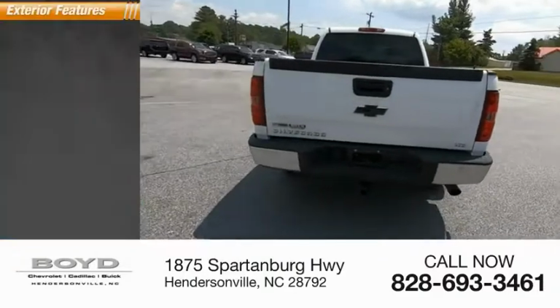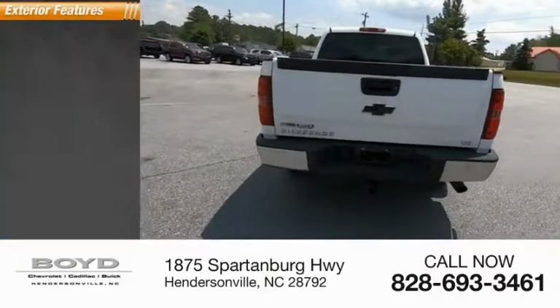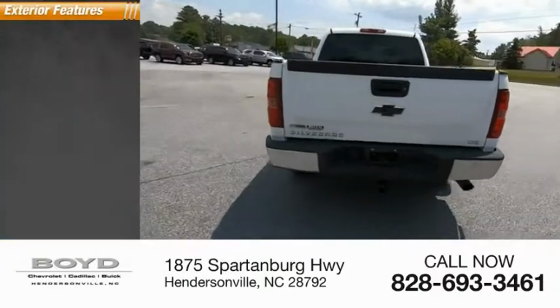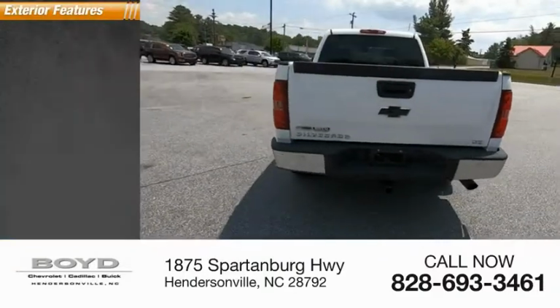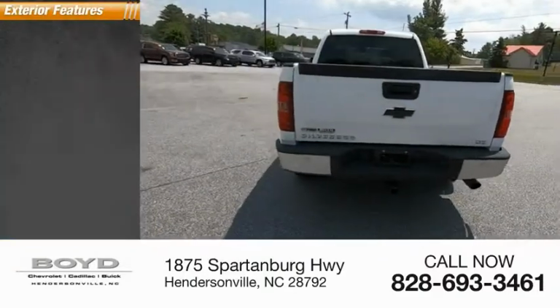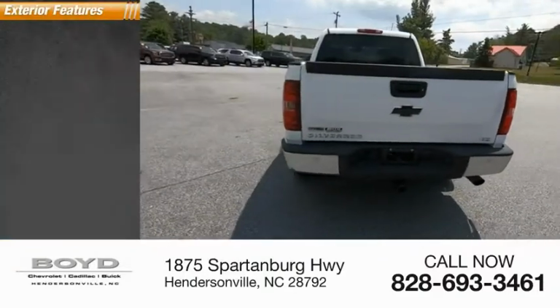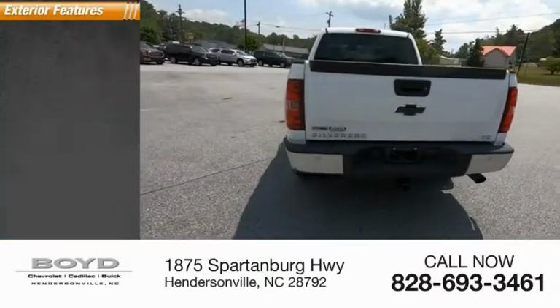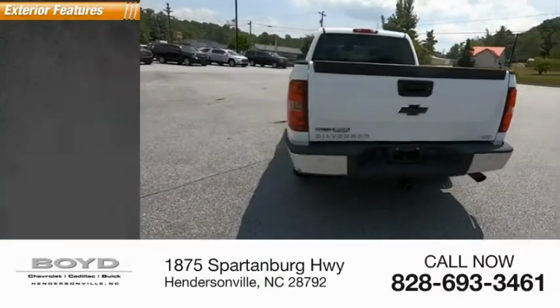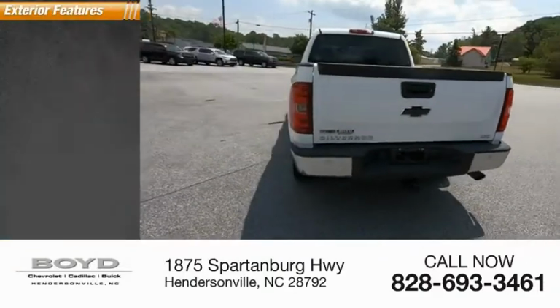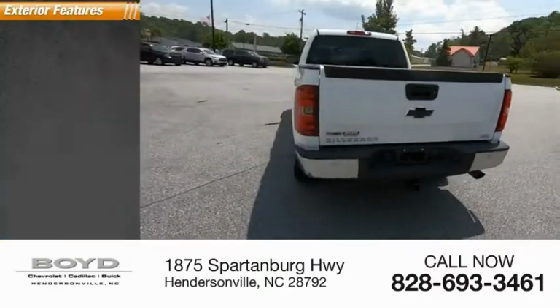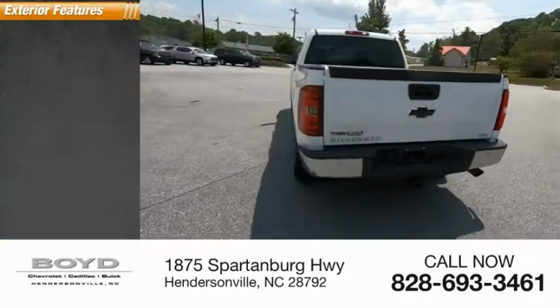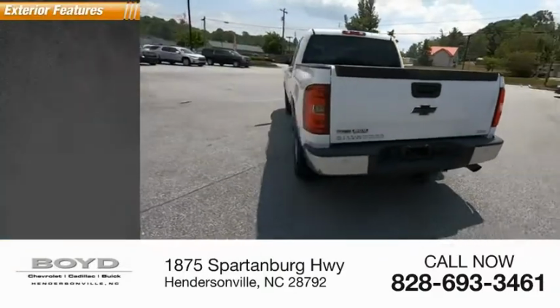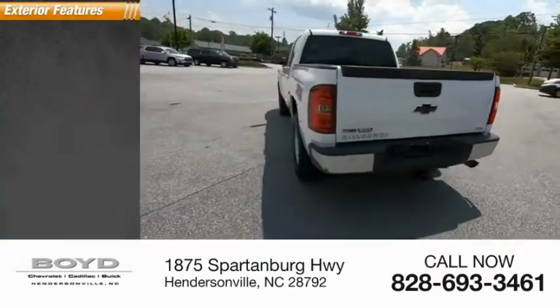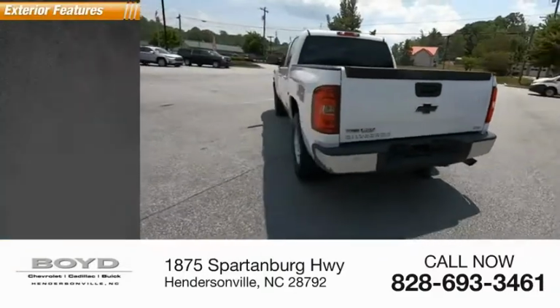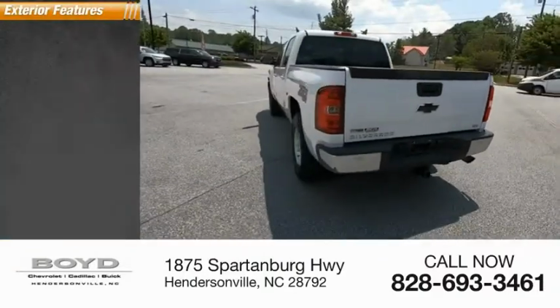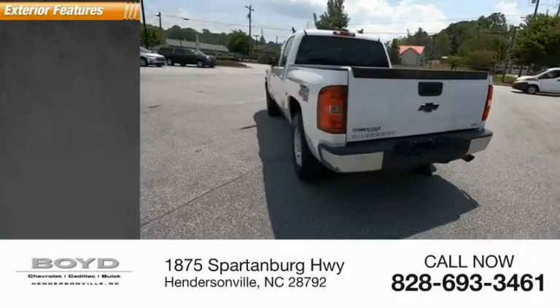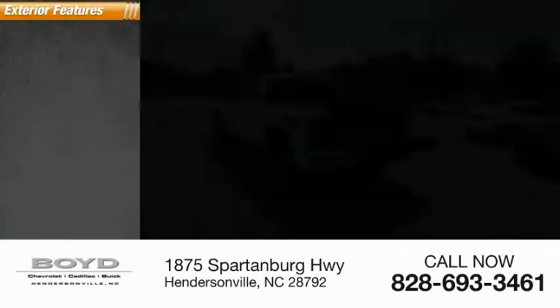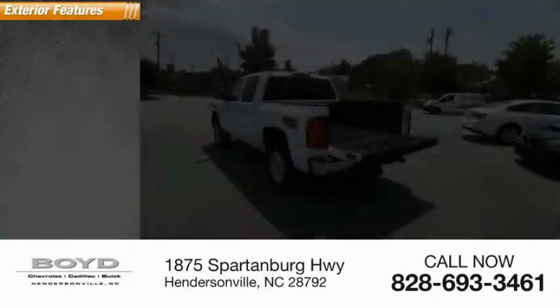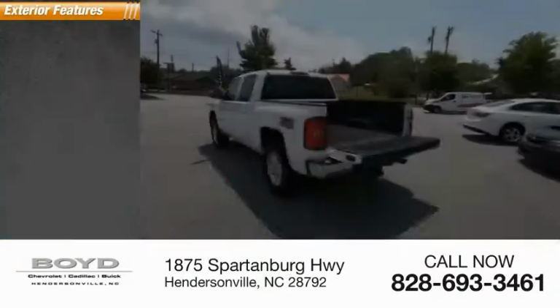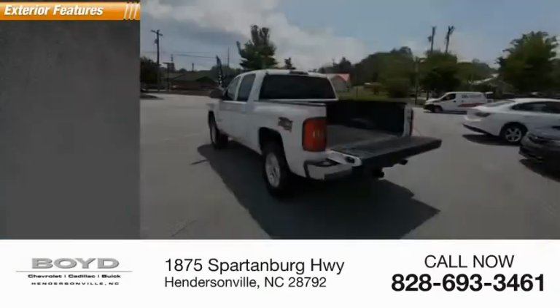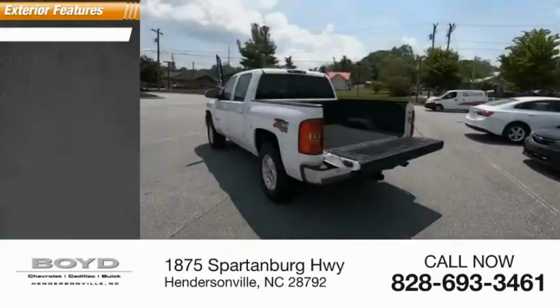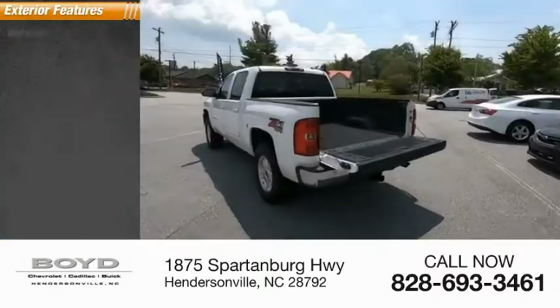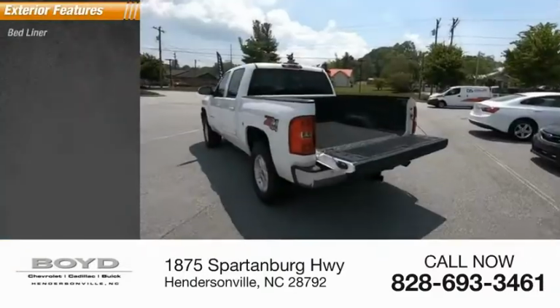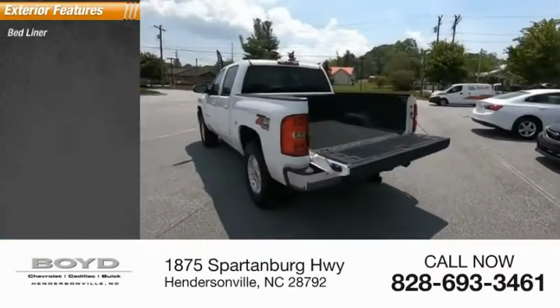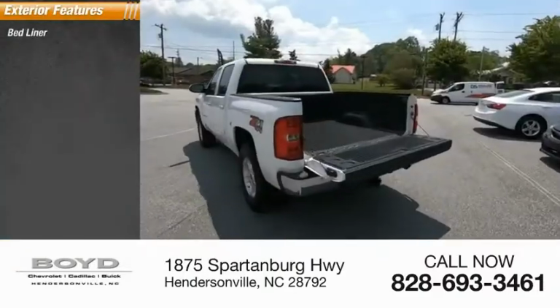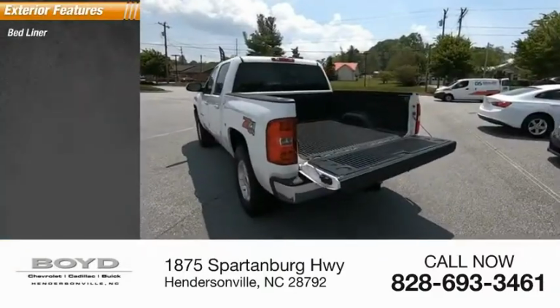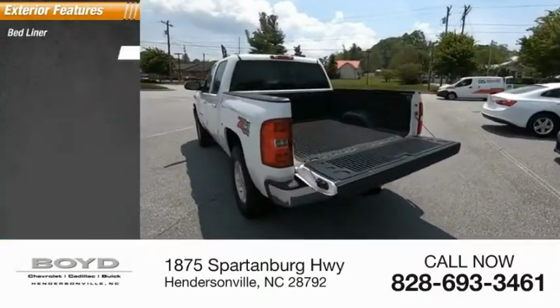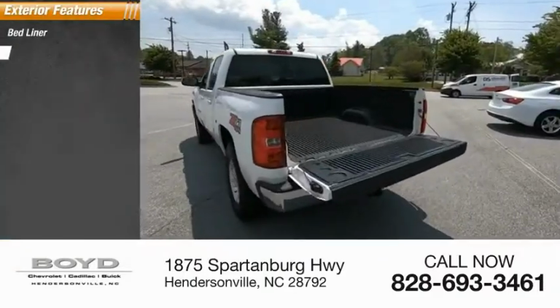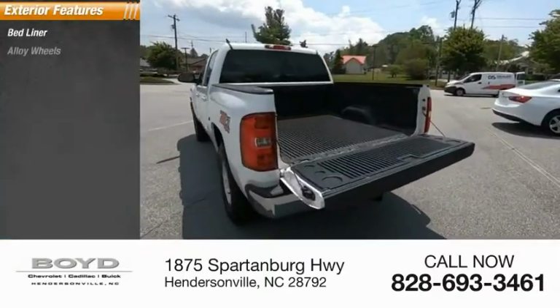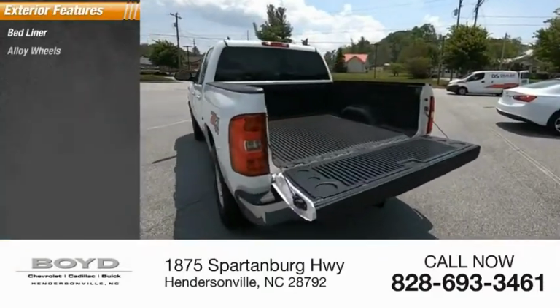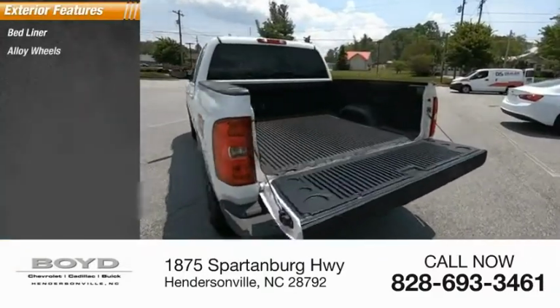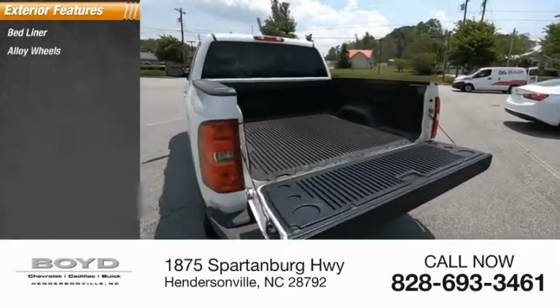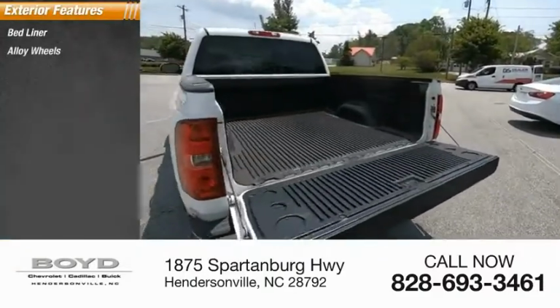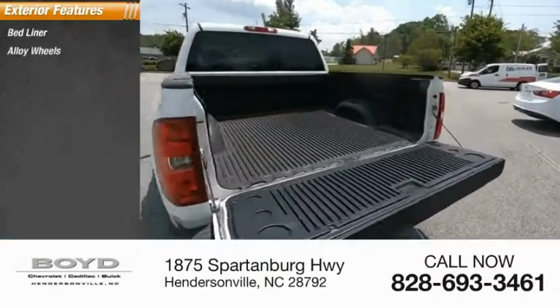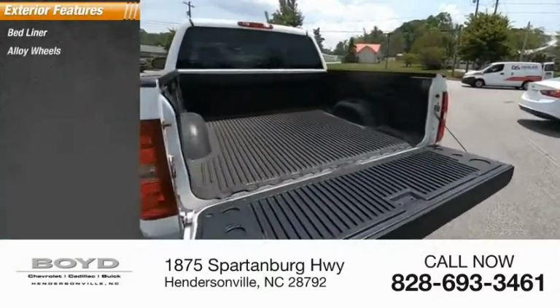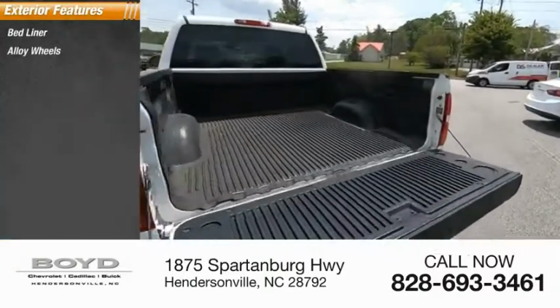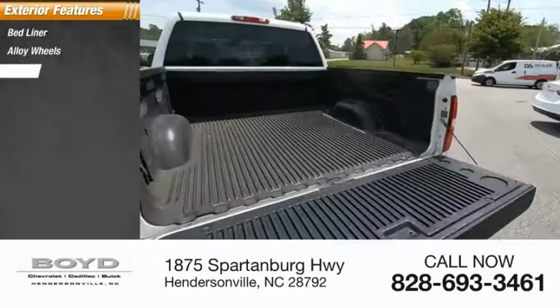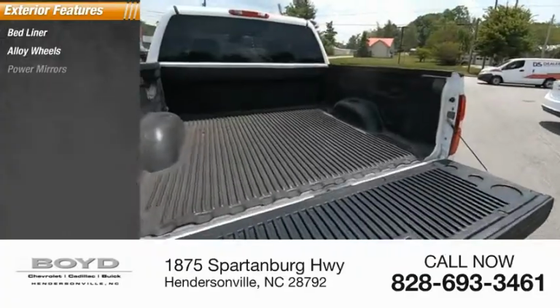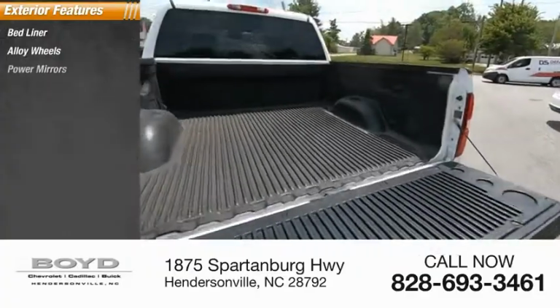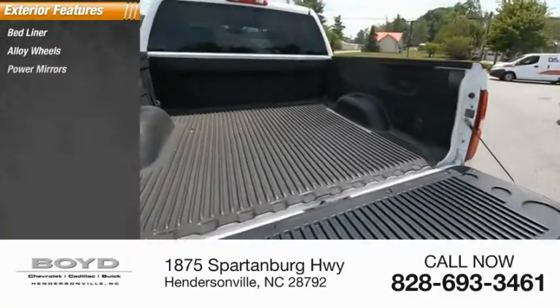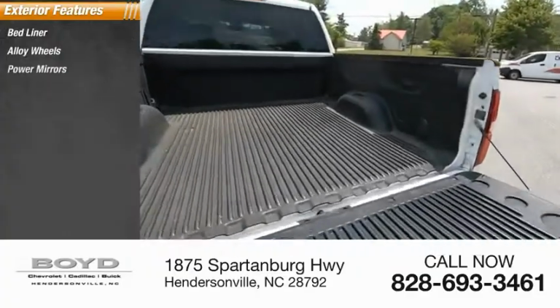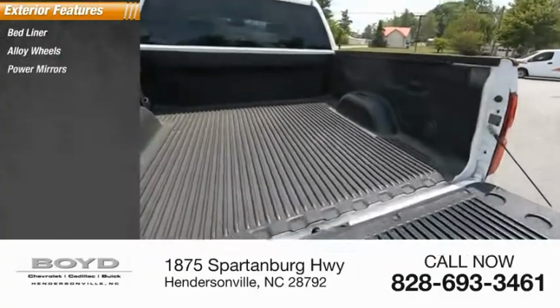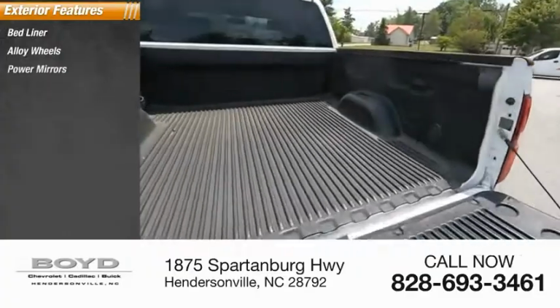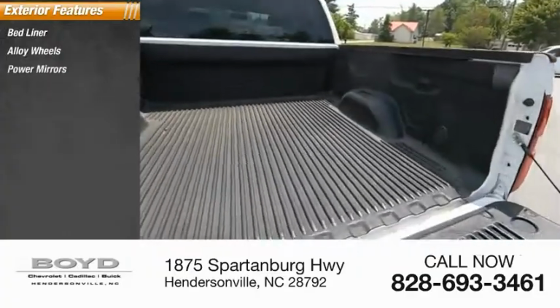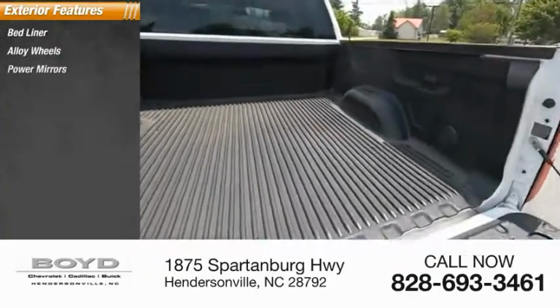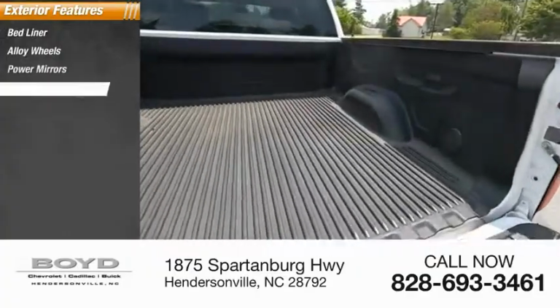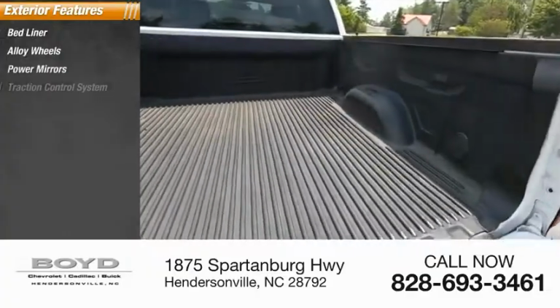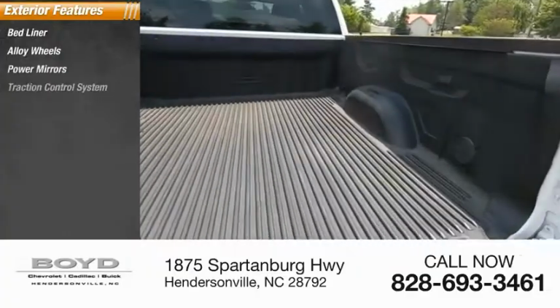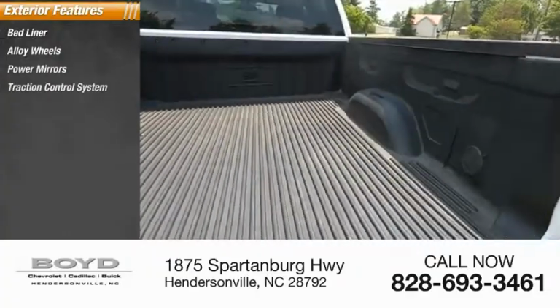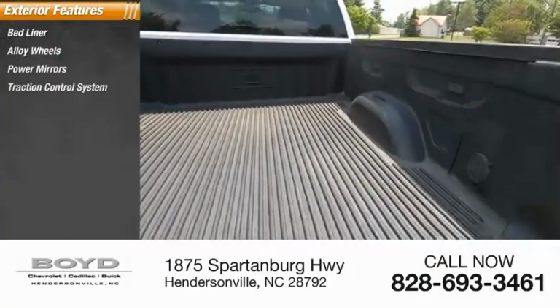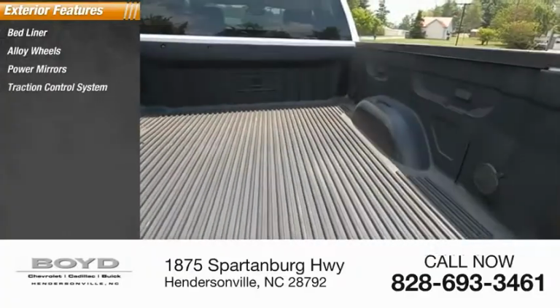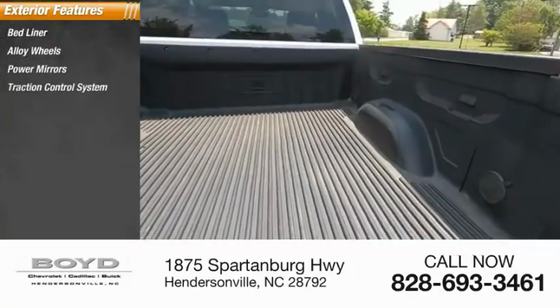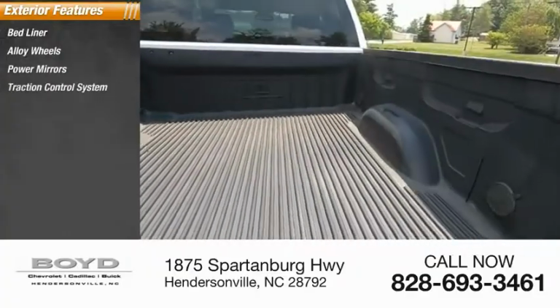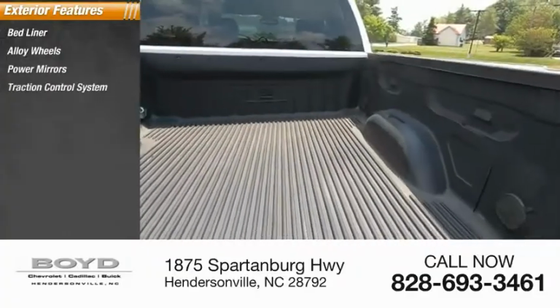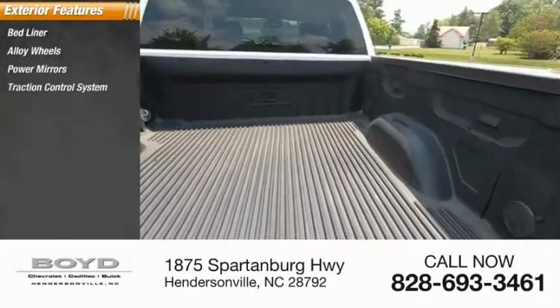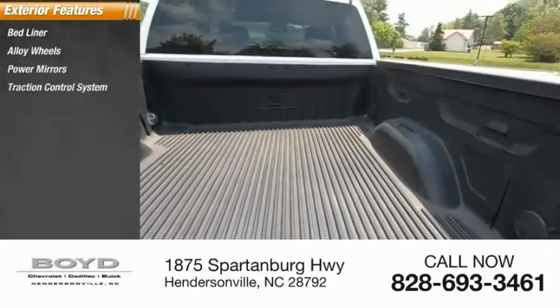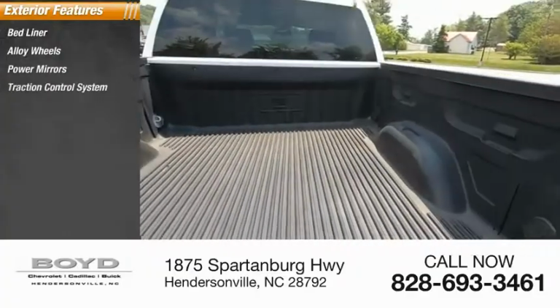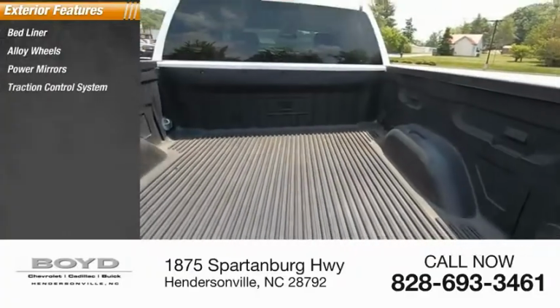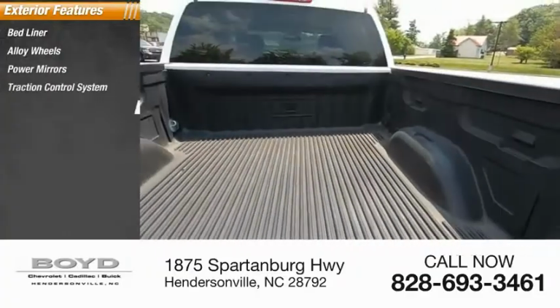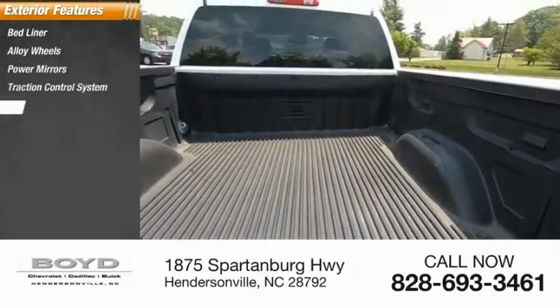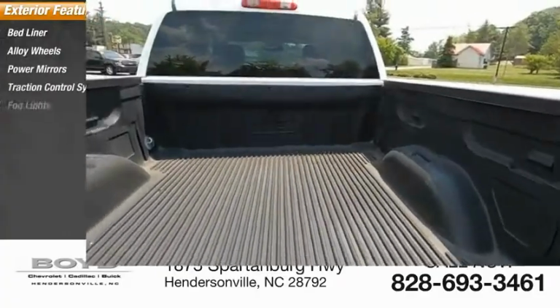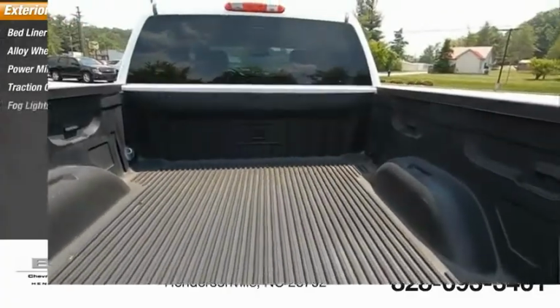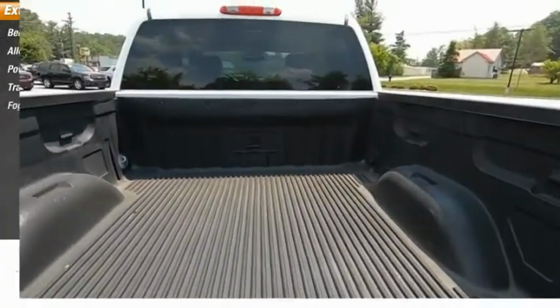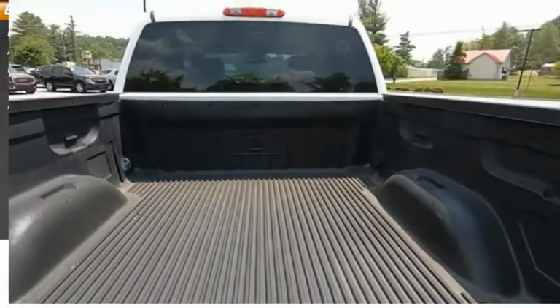Here are some of this vehicle's great options: bed liner, alloy wheels, power mirrors, traction control system, fog lights.